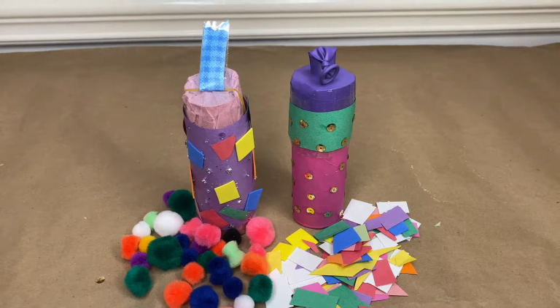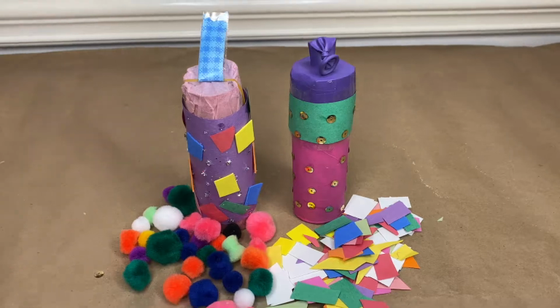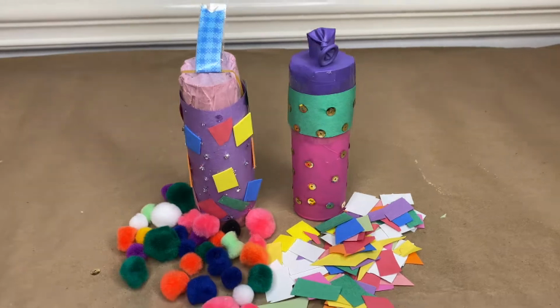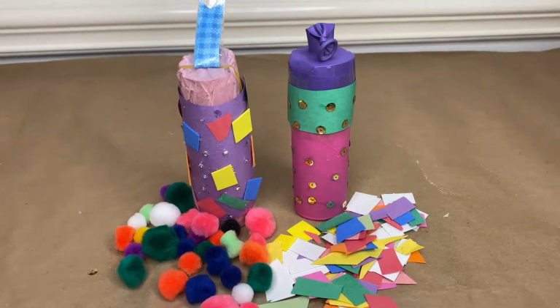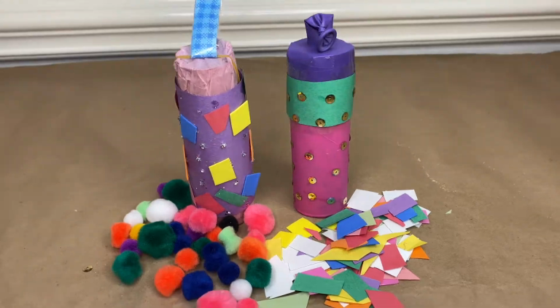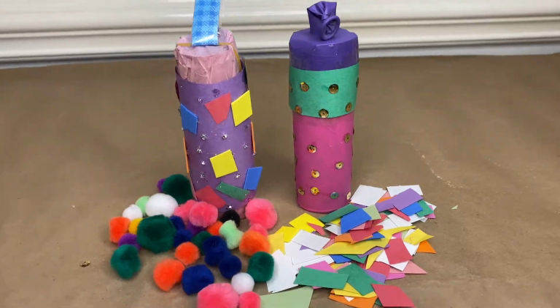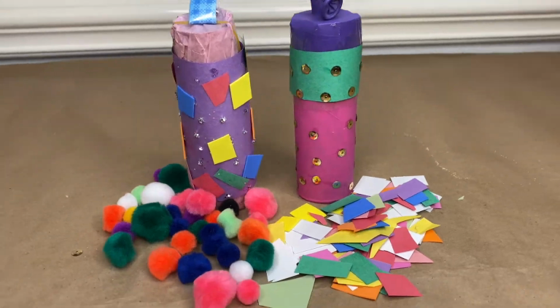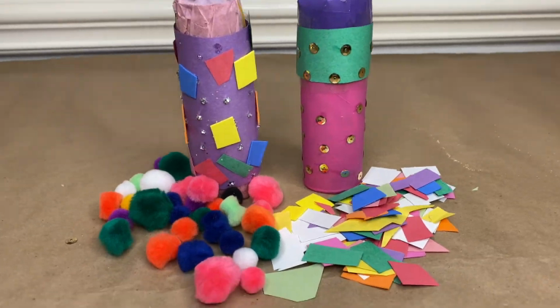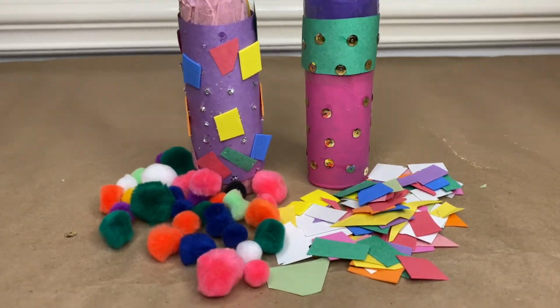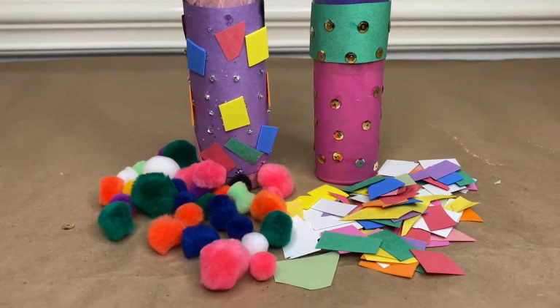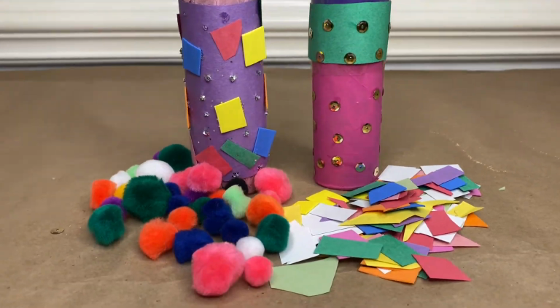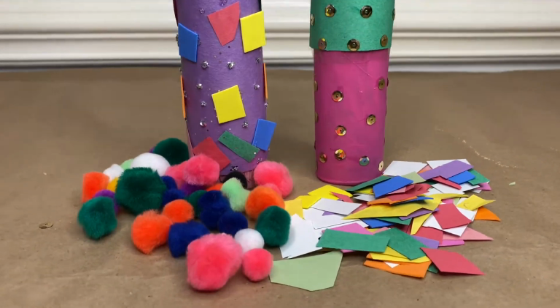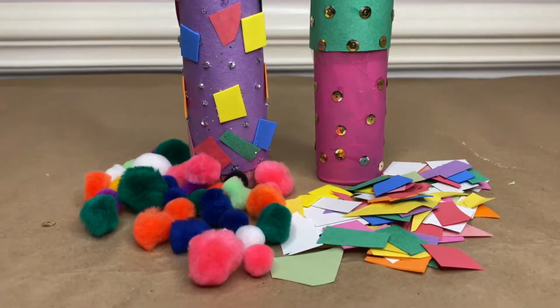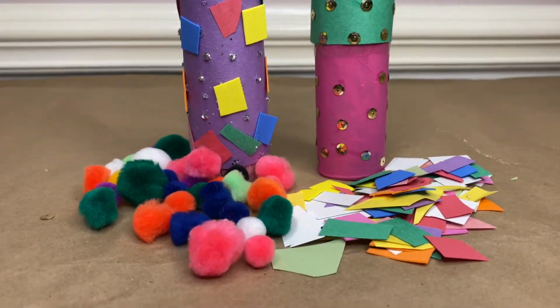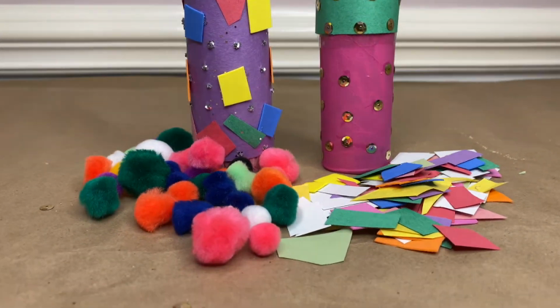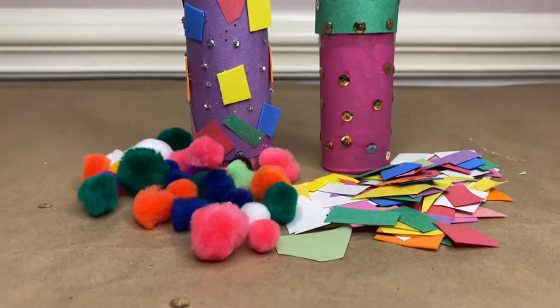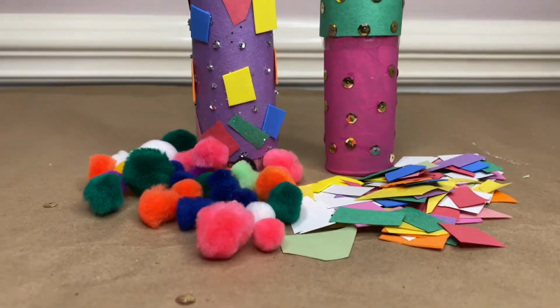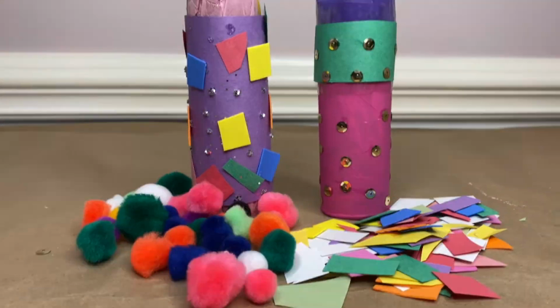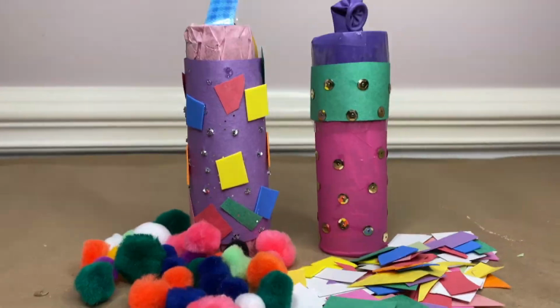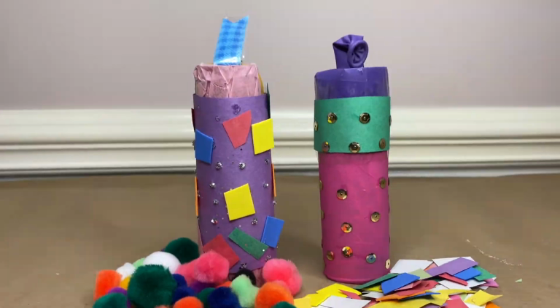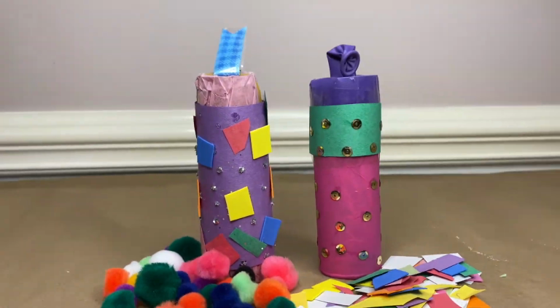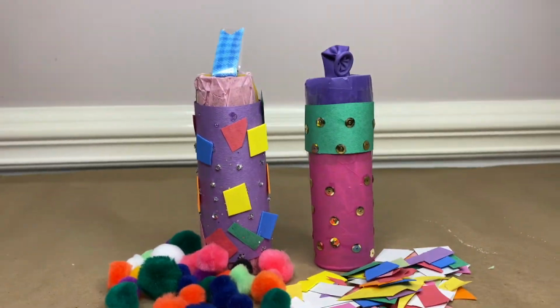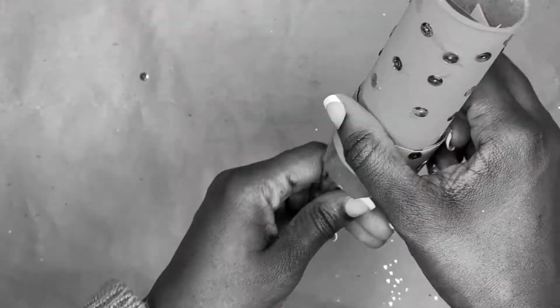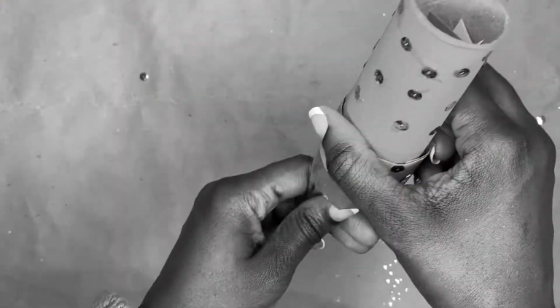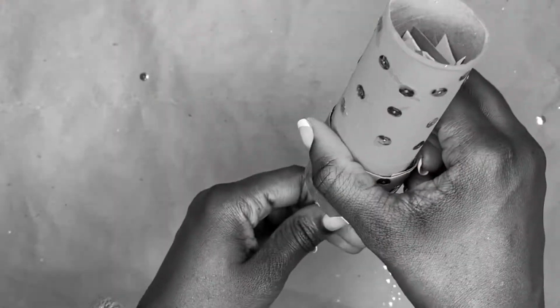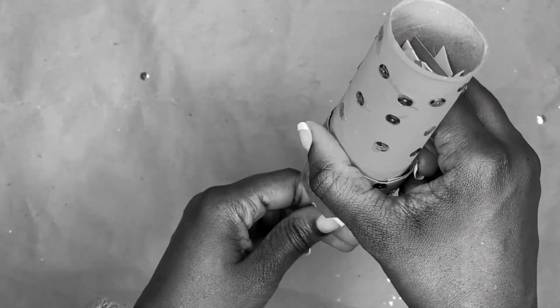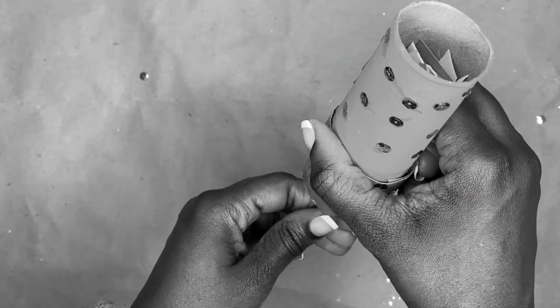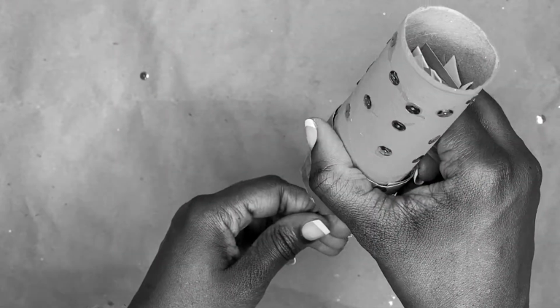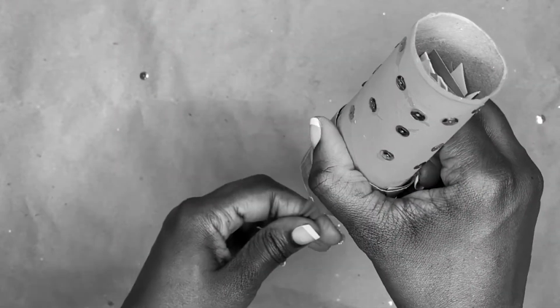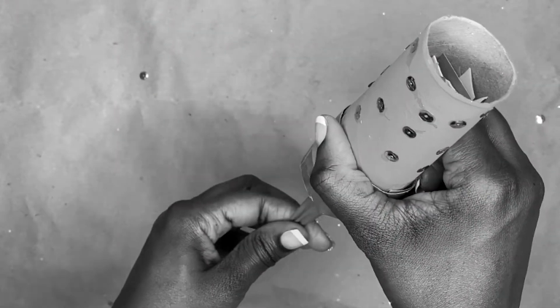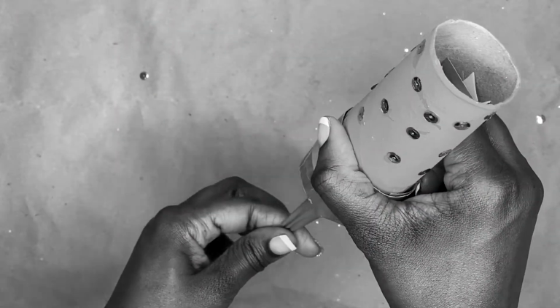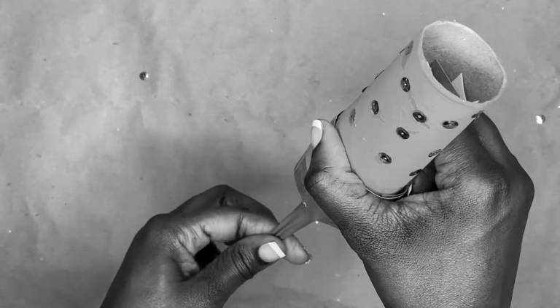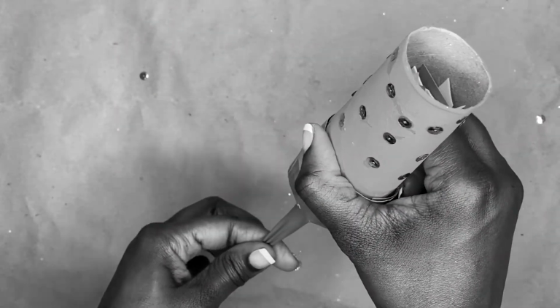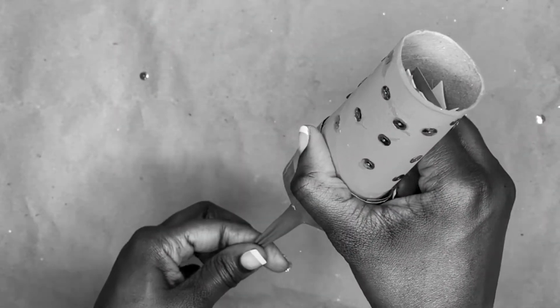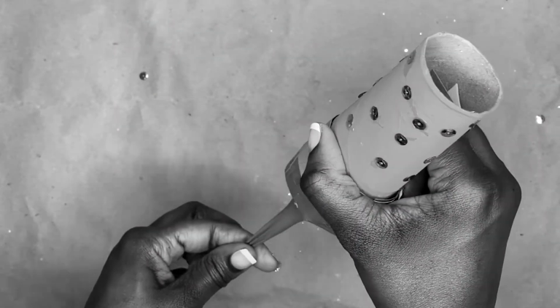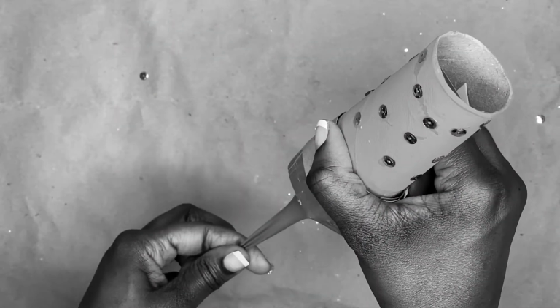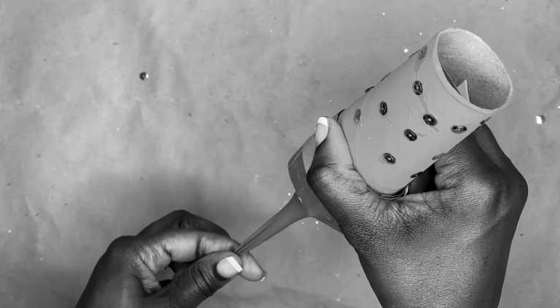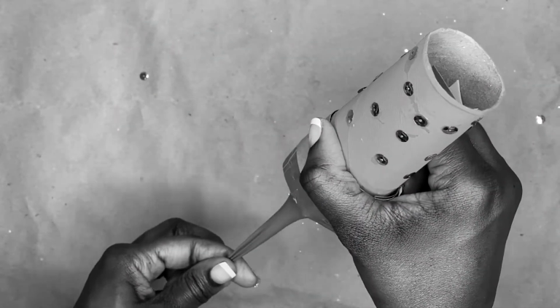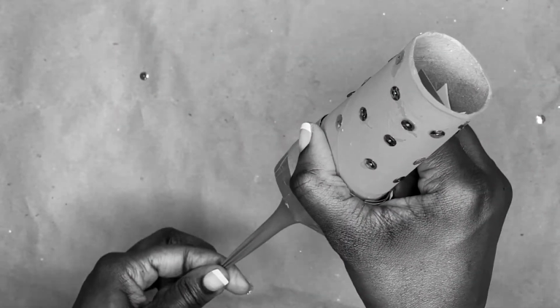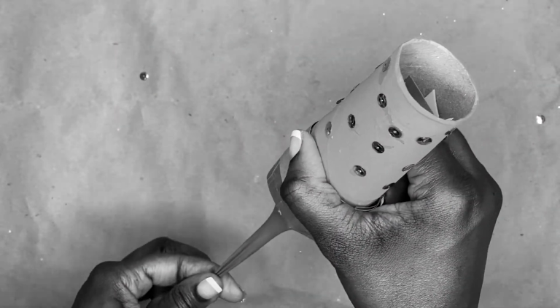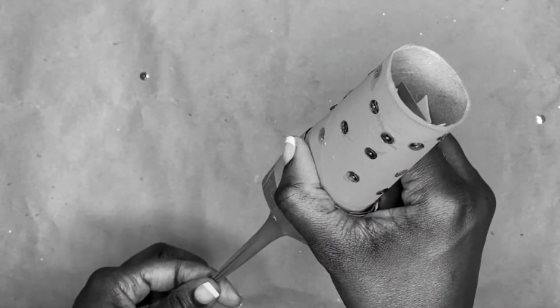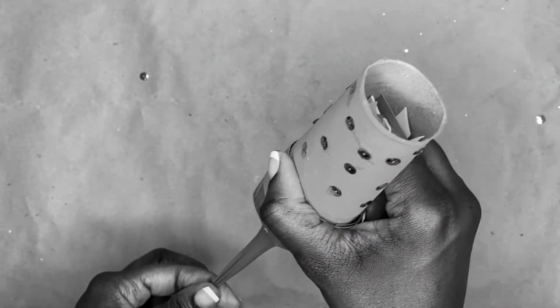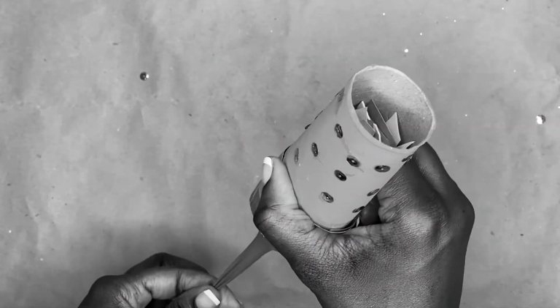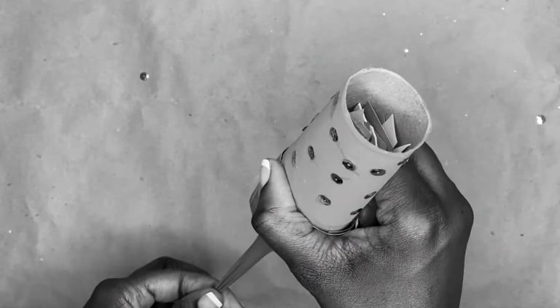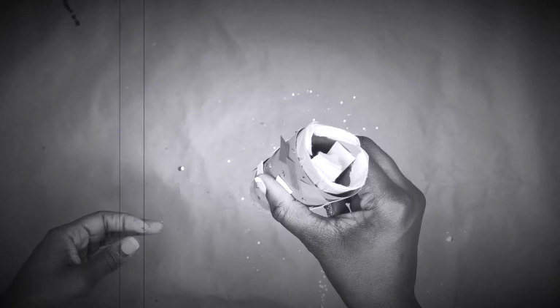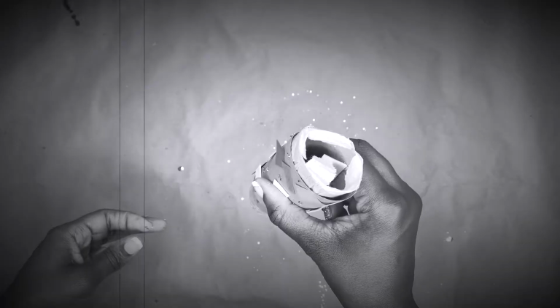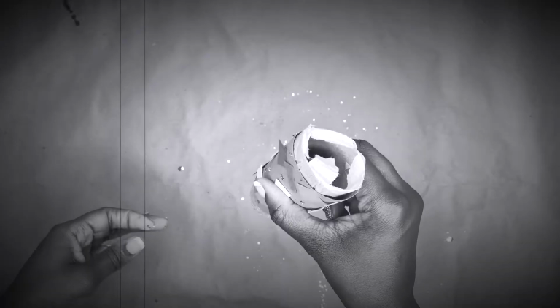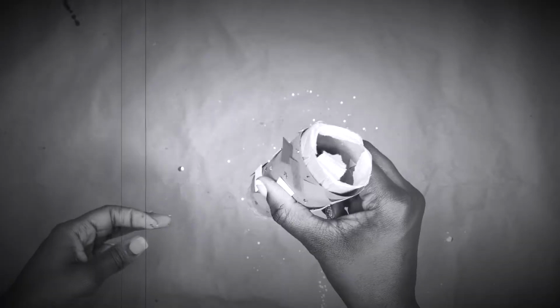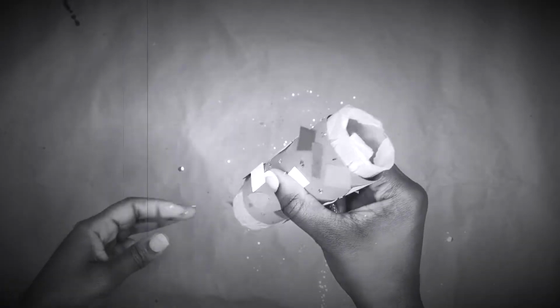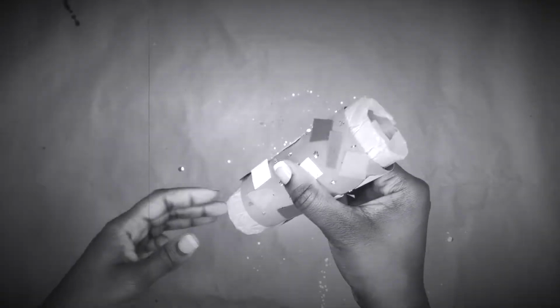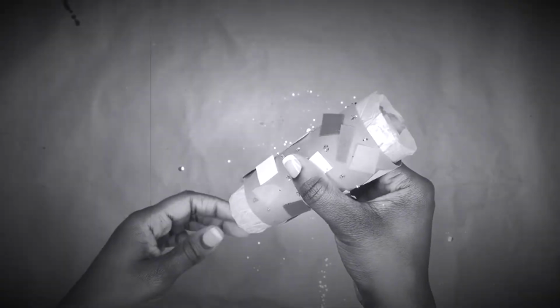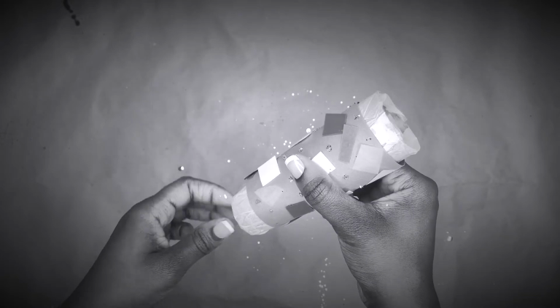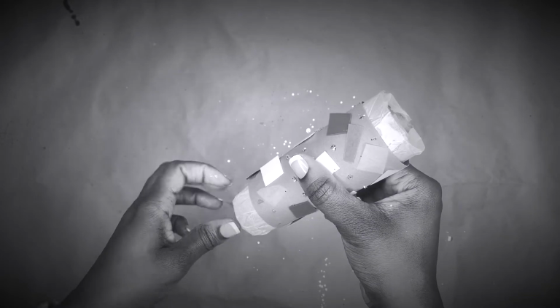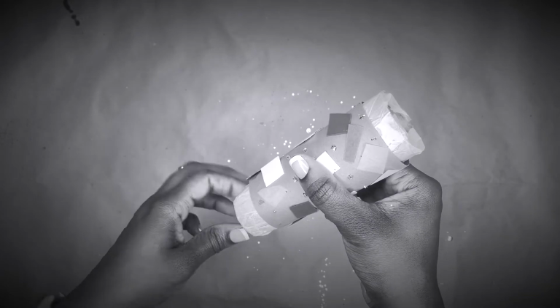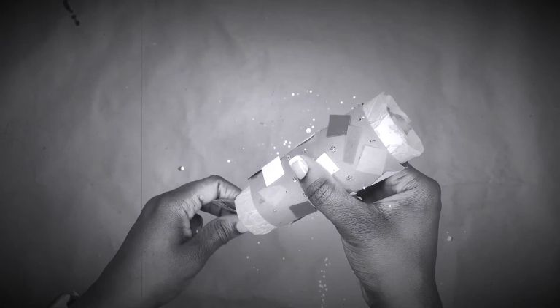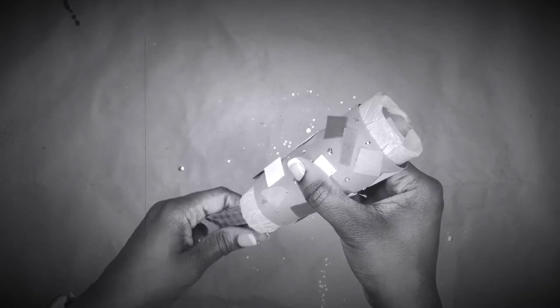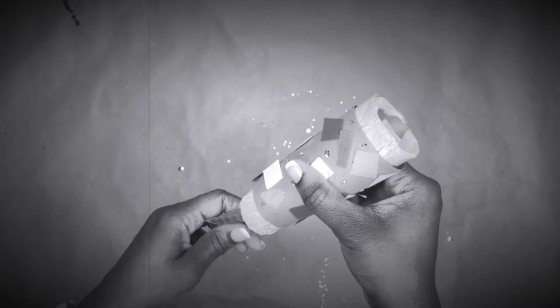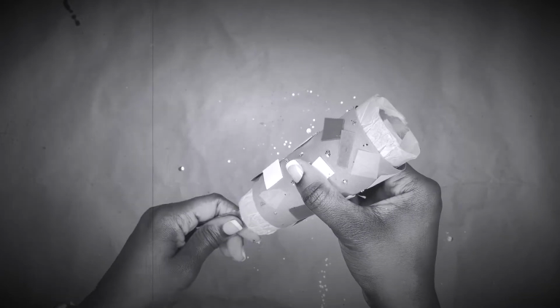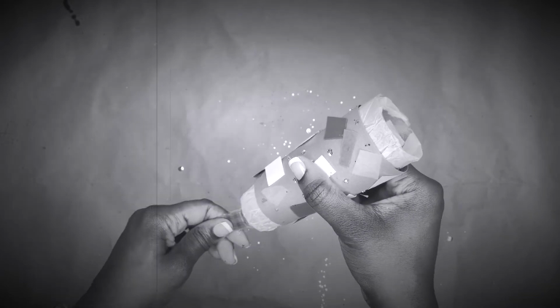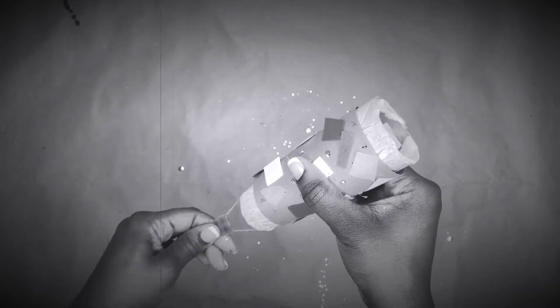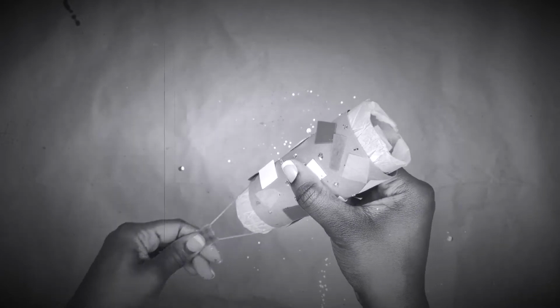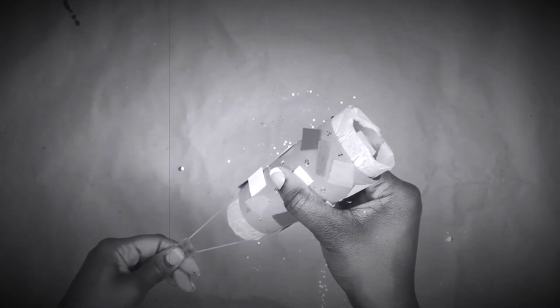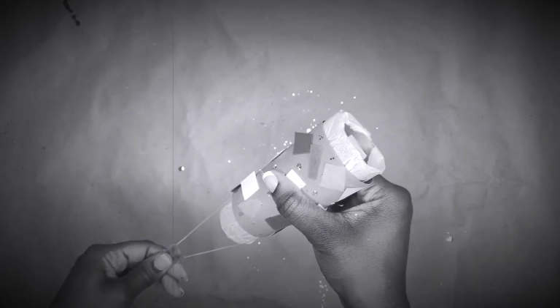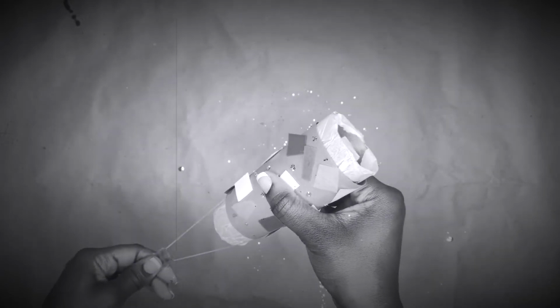Stick around because today I'm going to find out which DIY popper works best for you. Stay tuned!